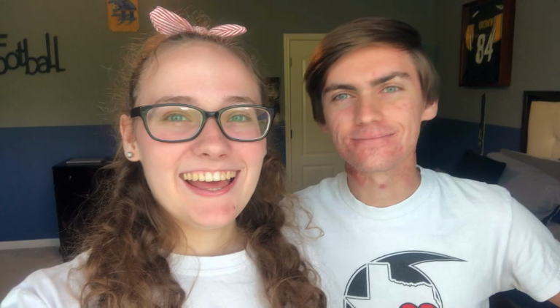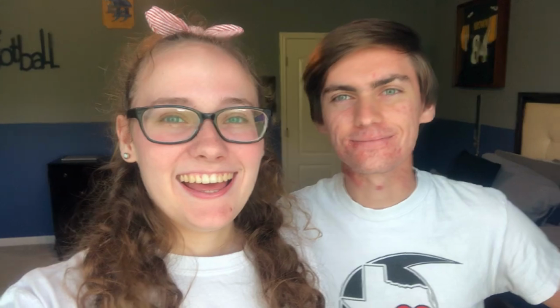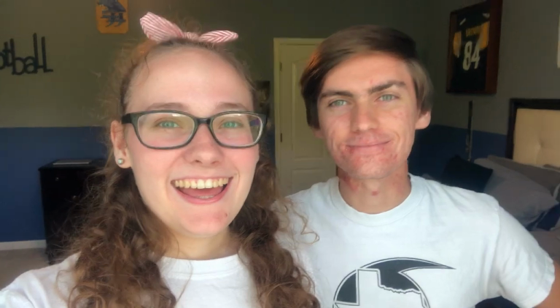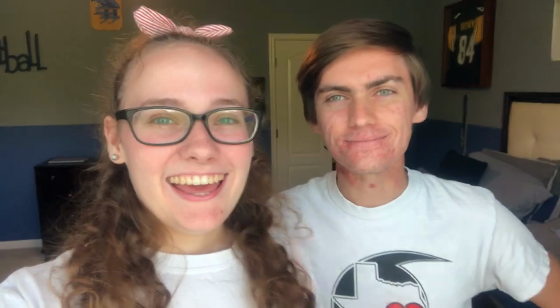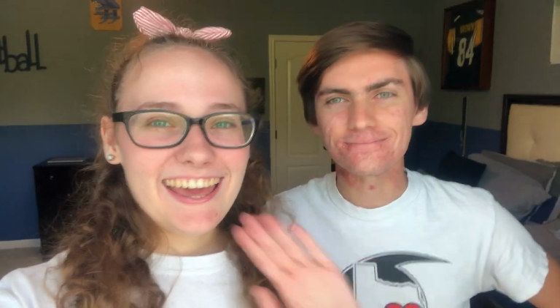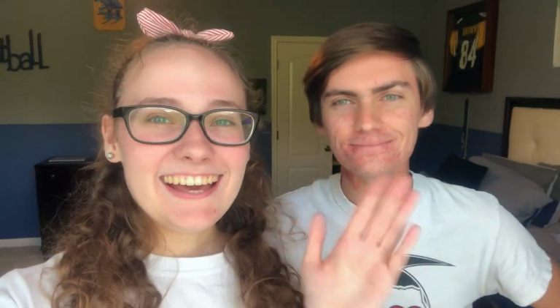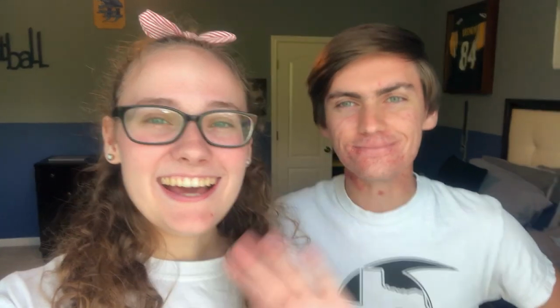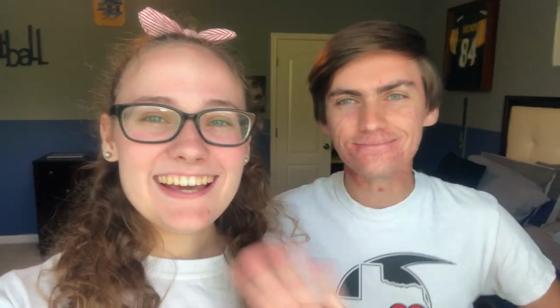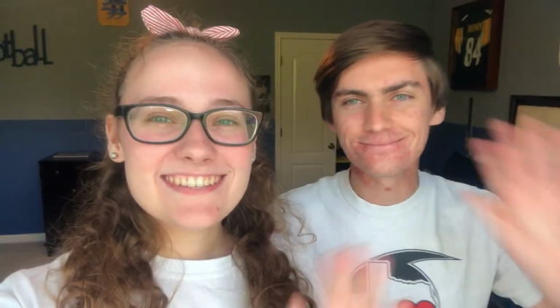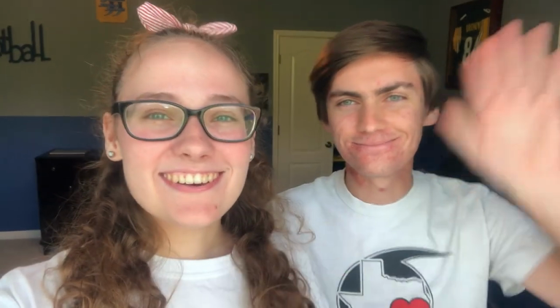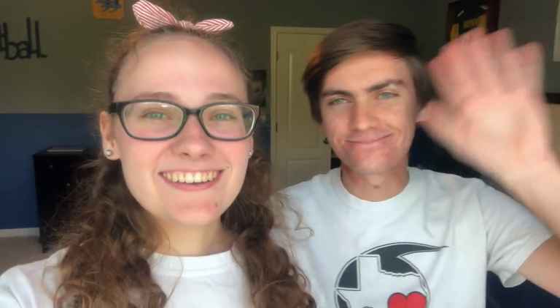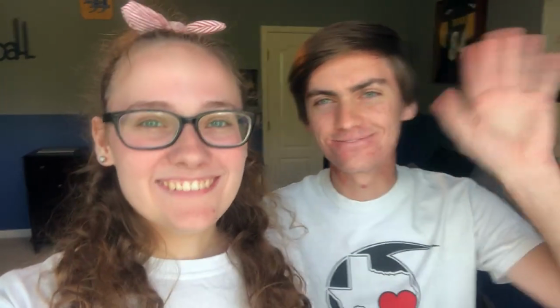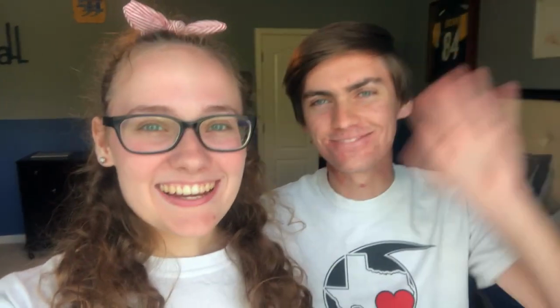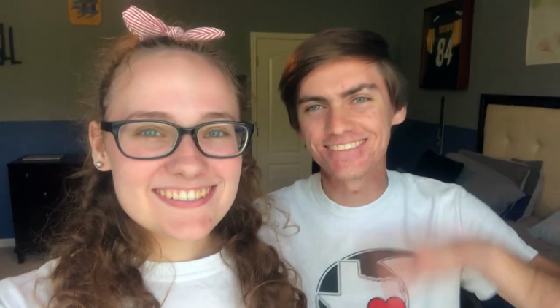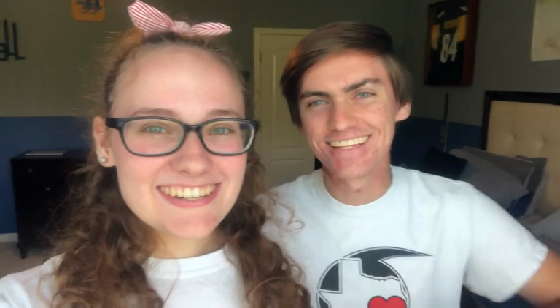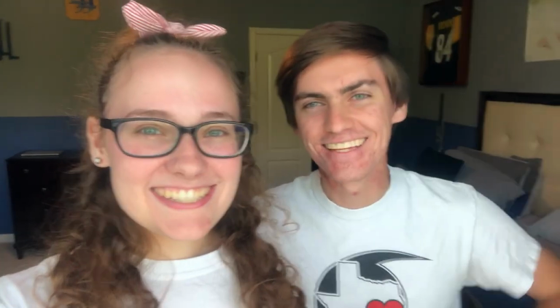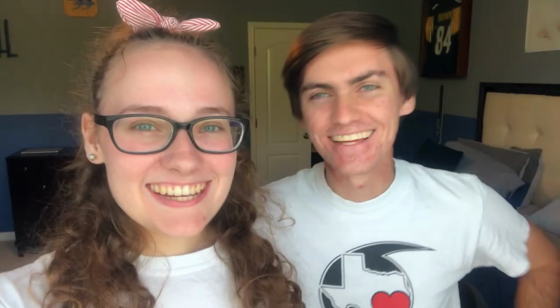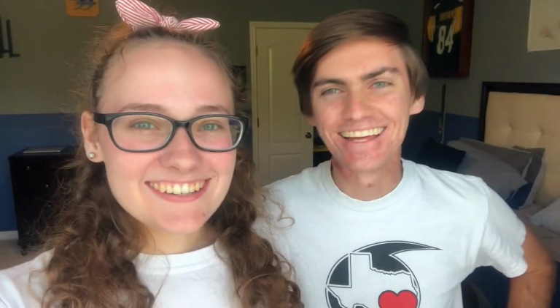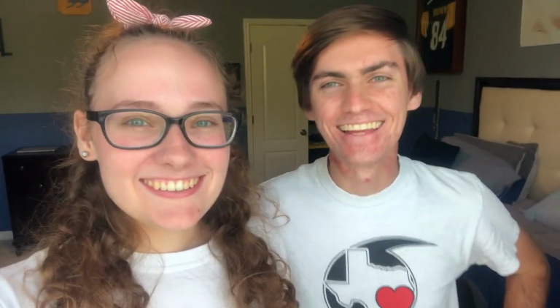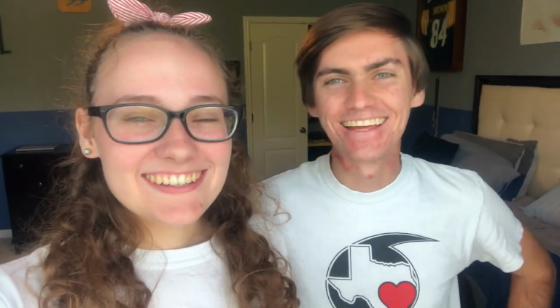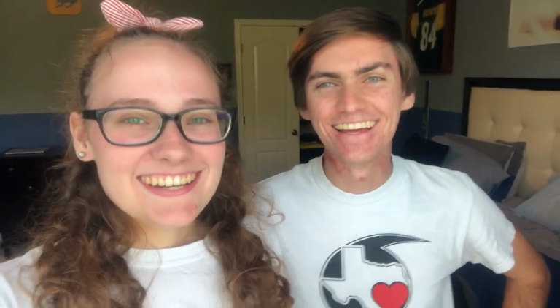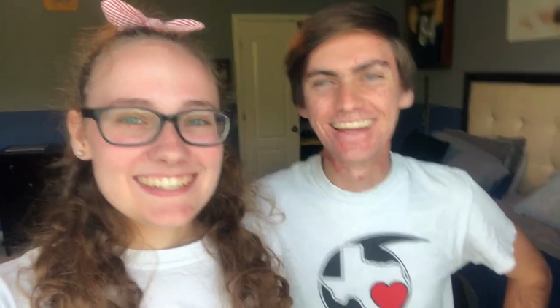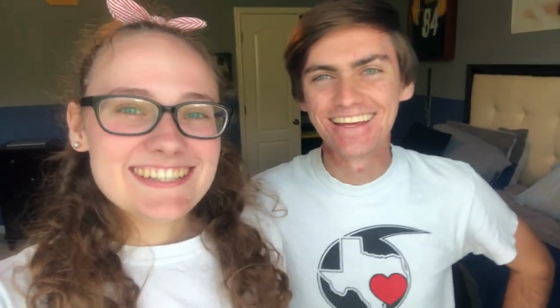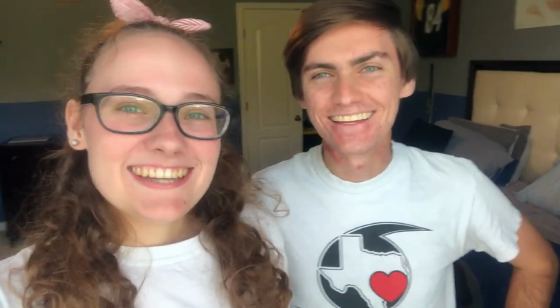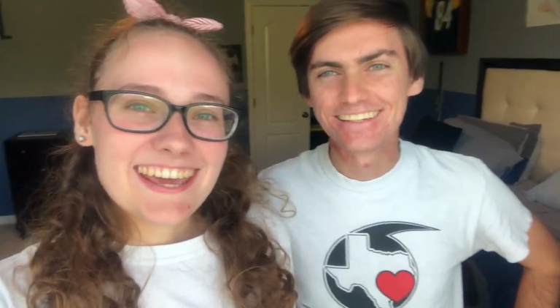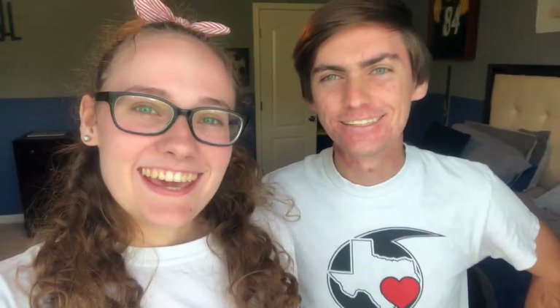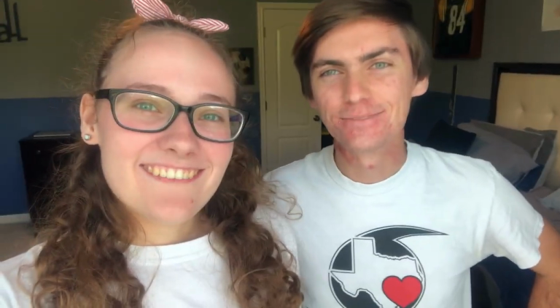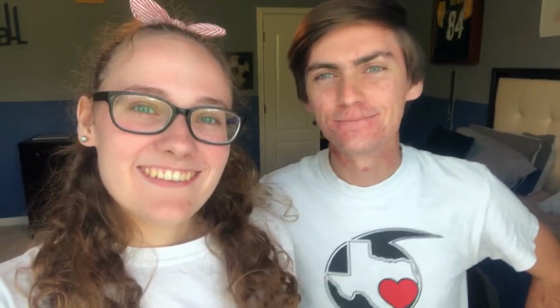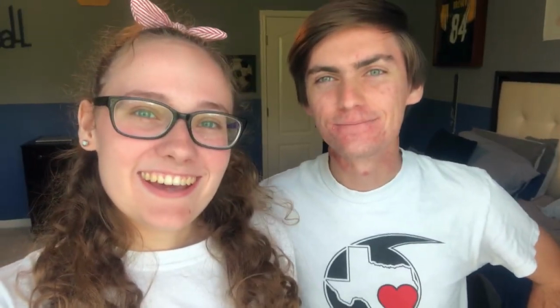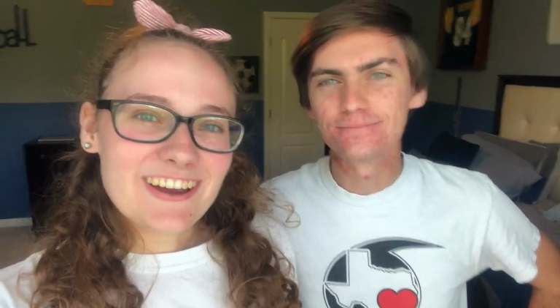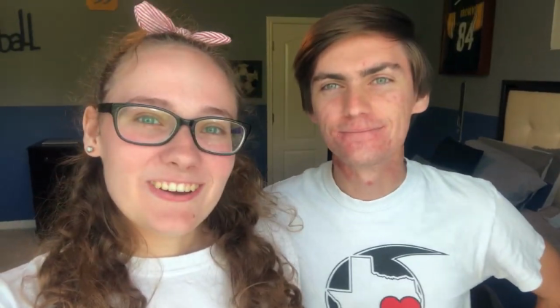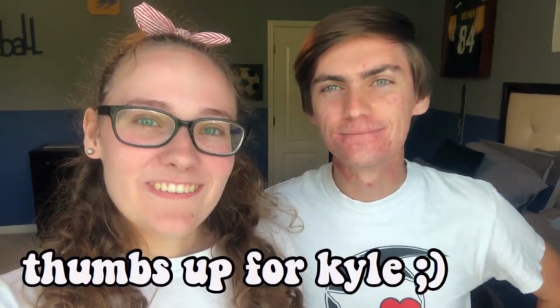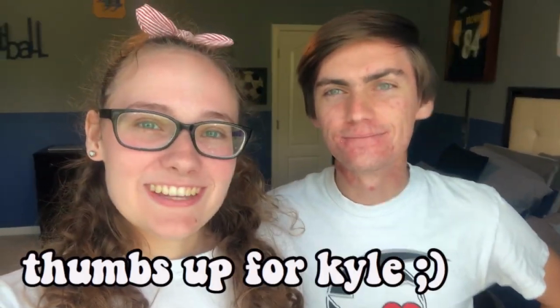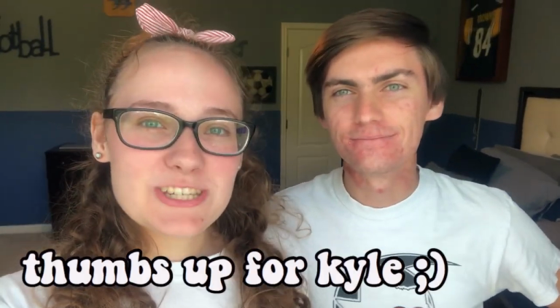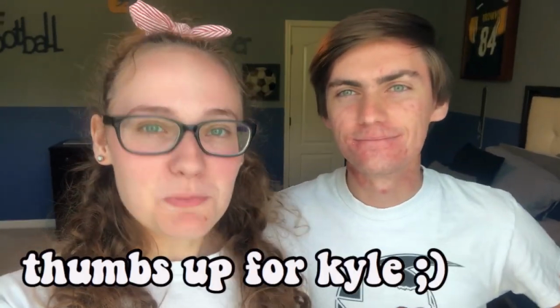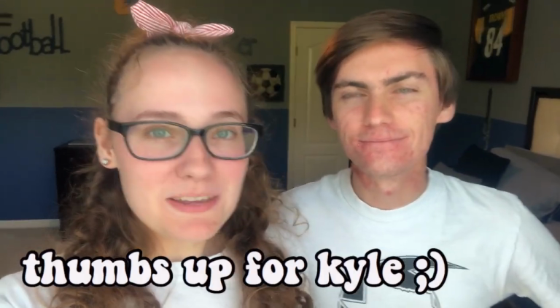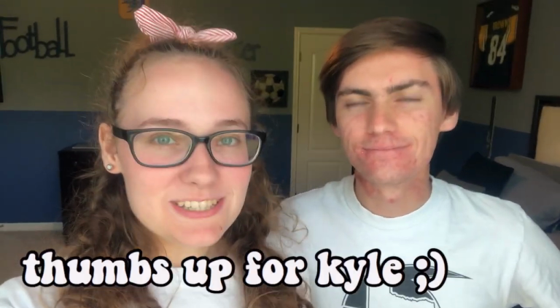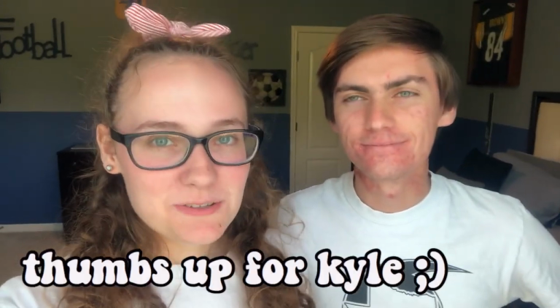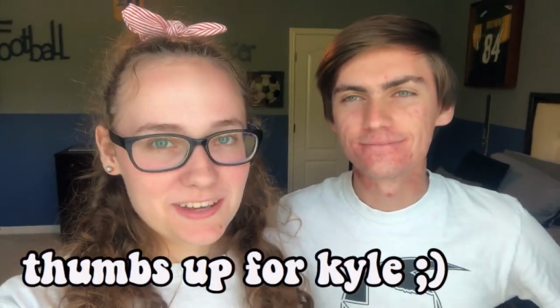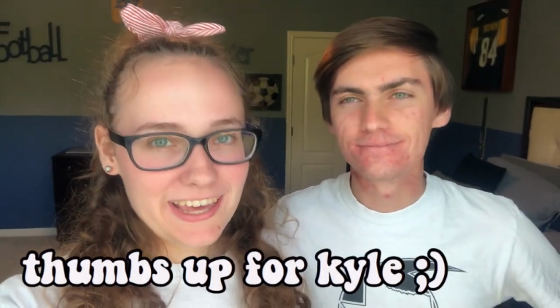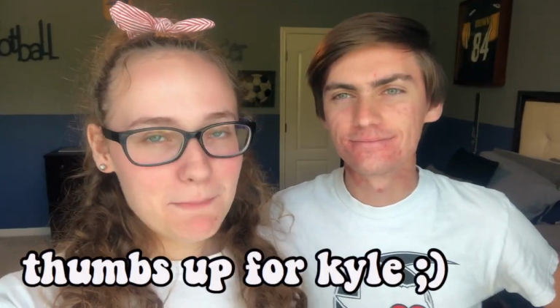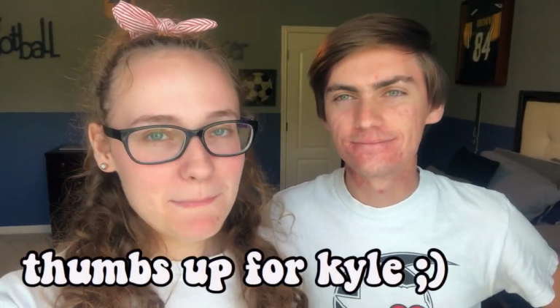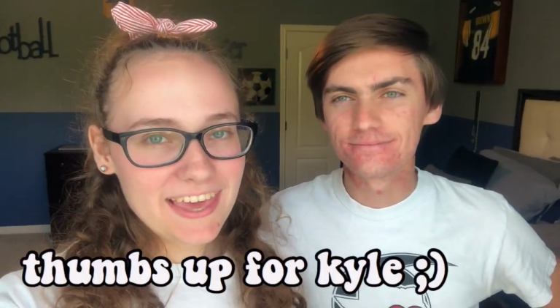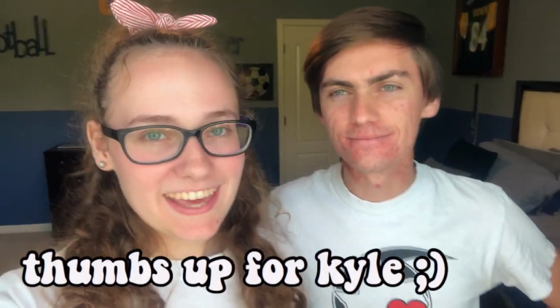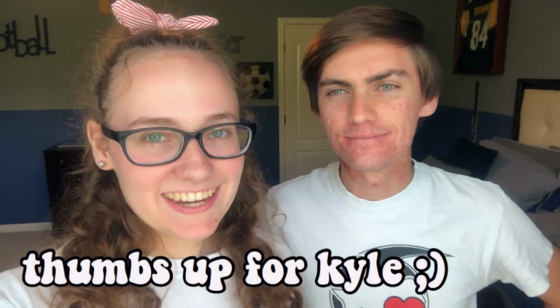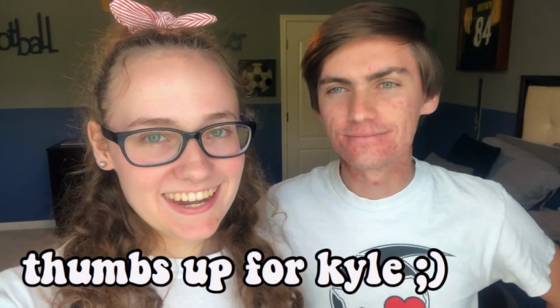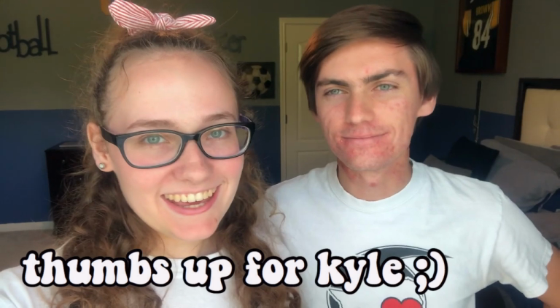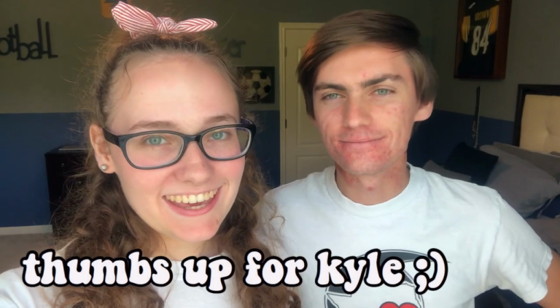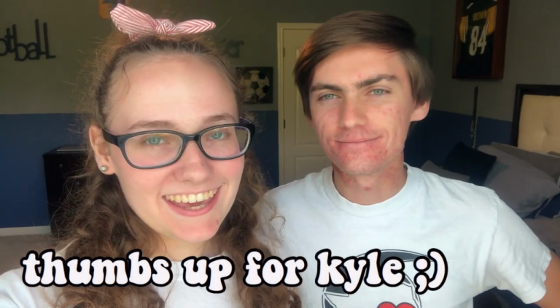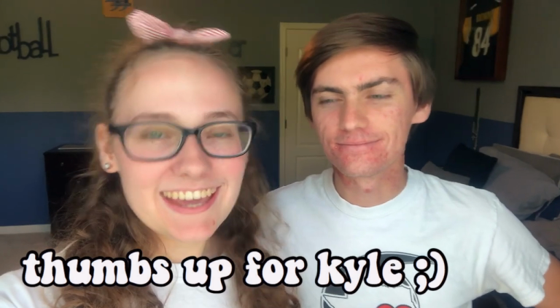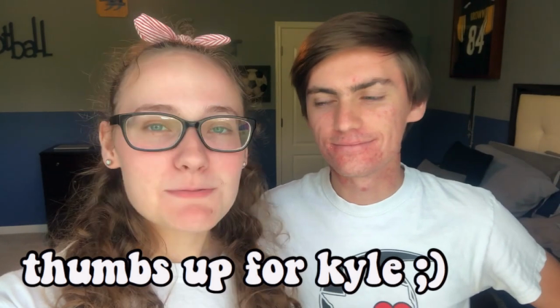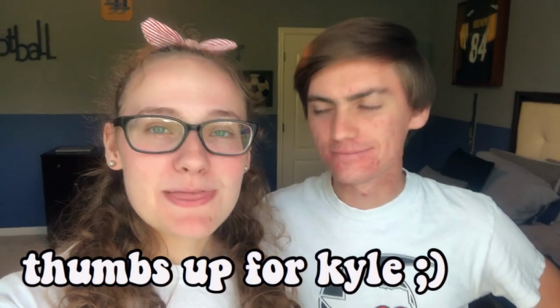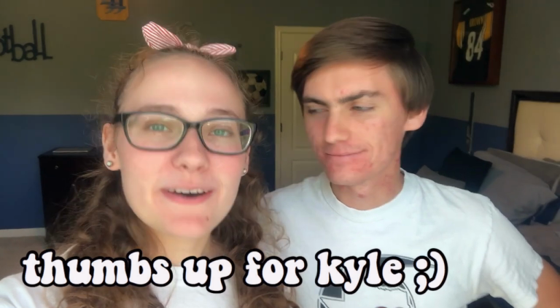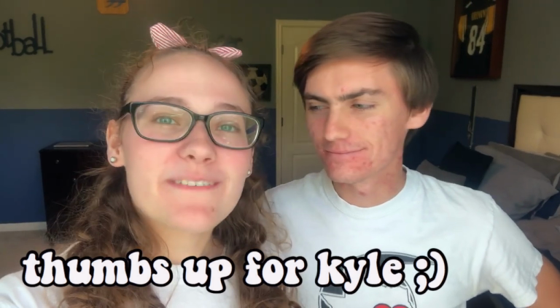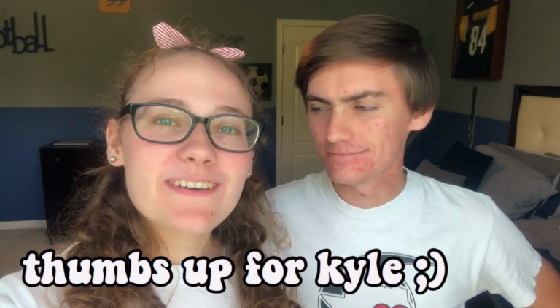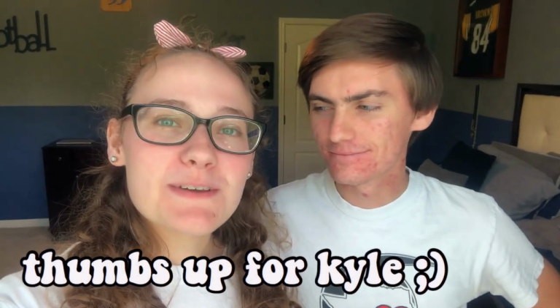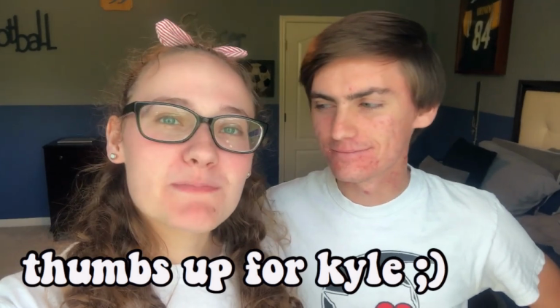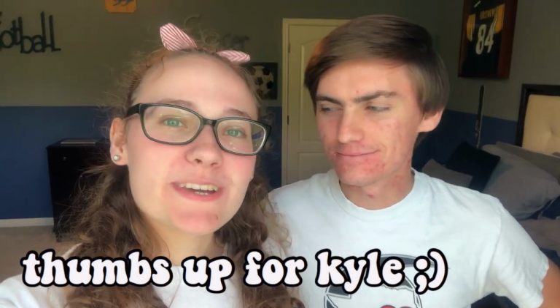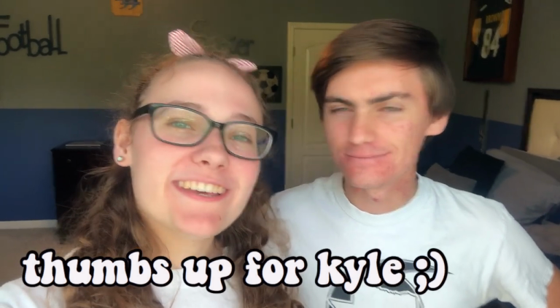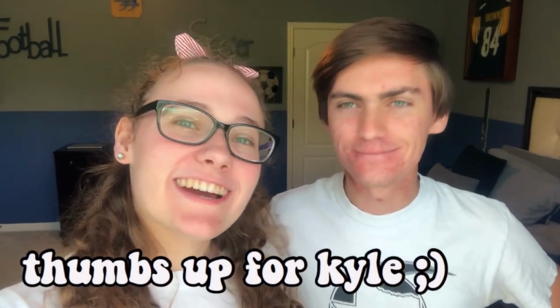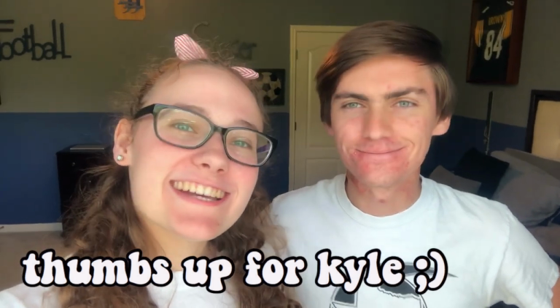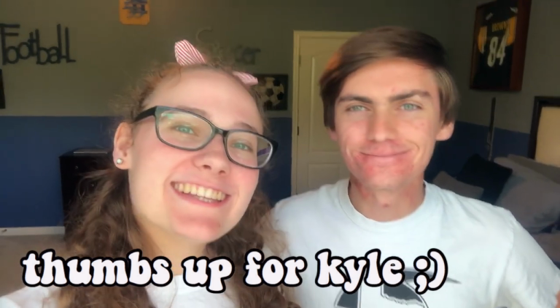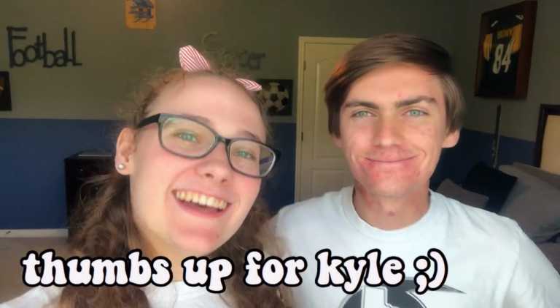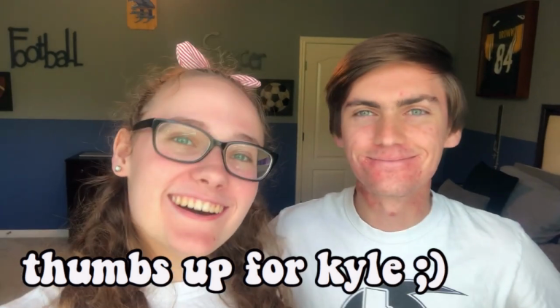Hey guys, welcome back to my channel. Today we are going to be doing a picnic and we thought we would bring you guys along.